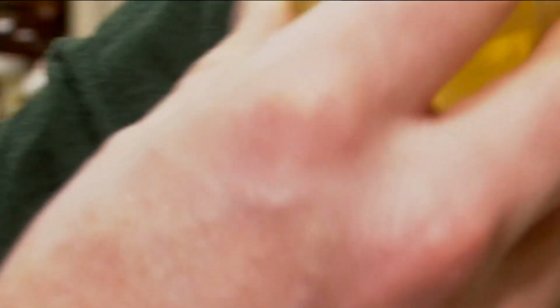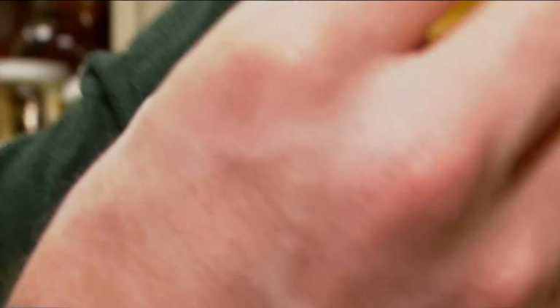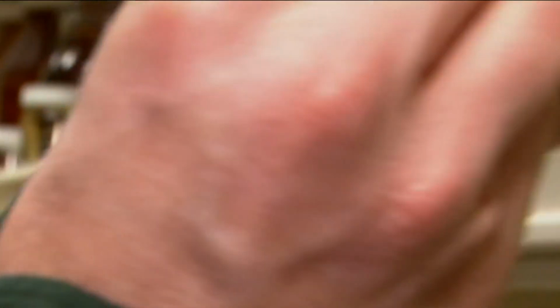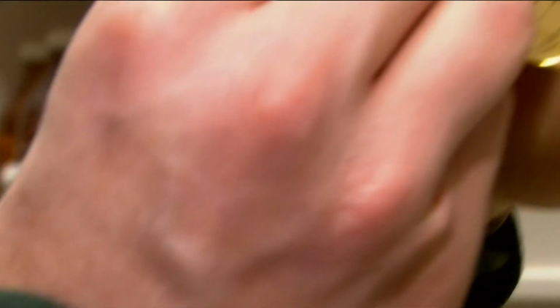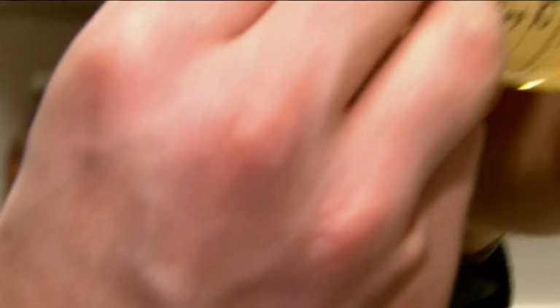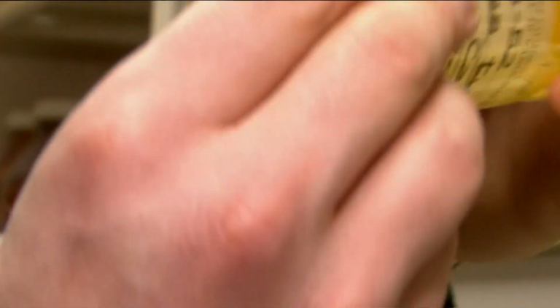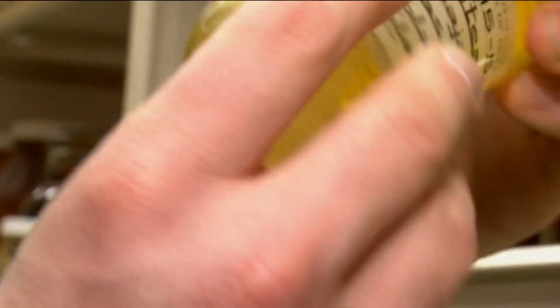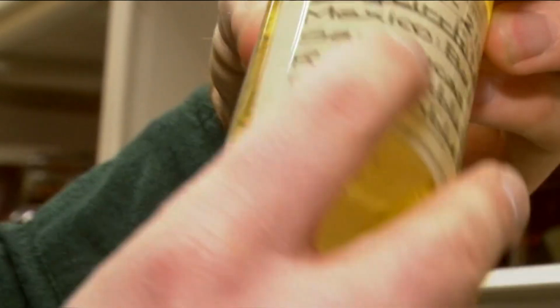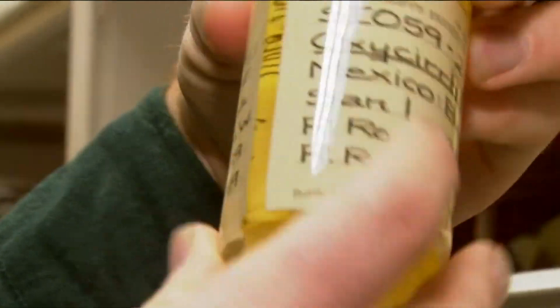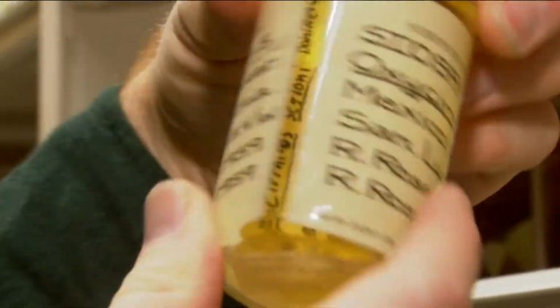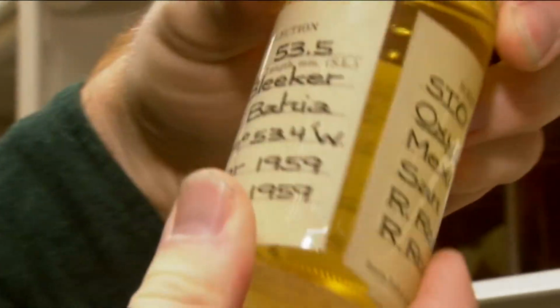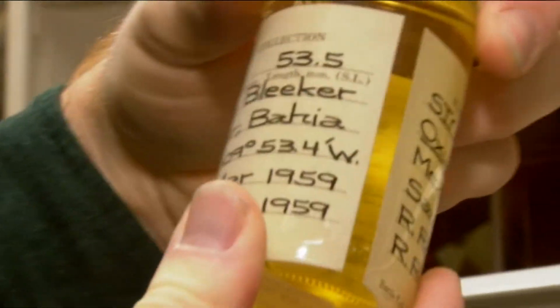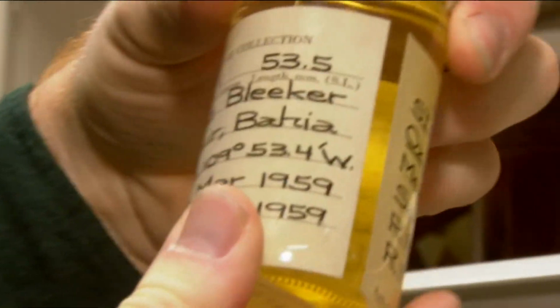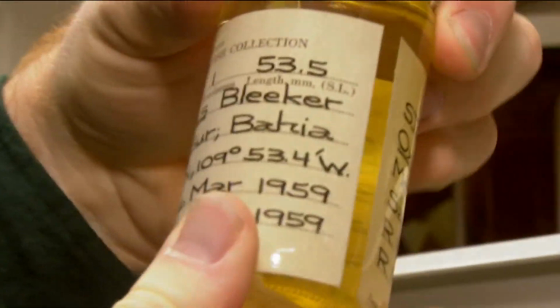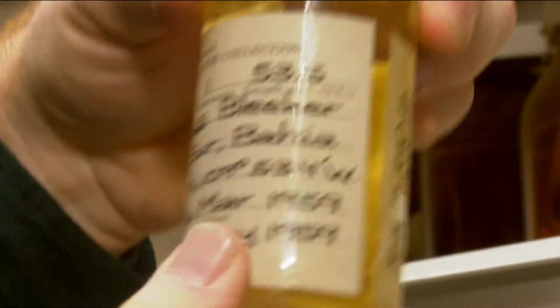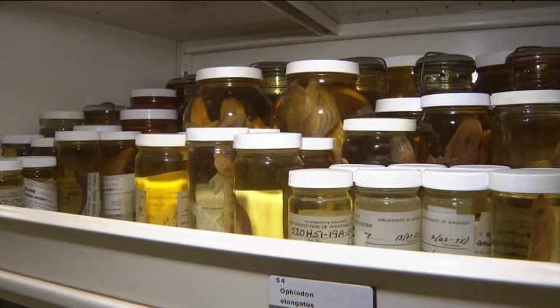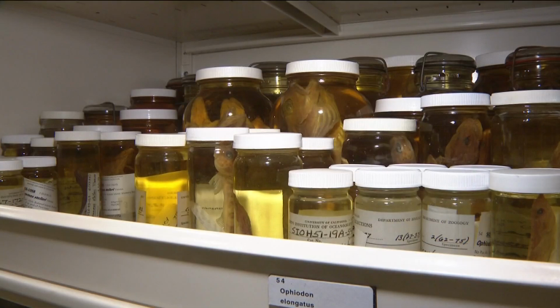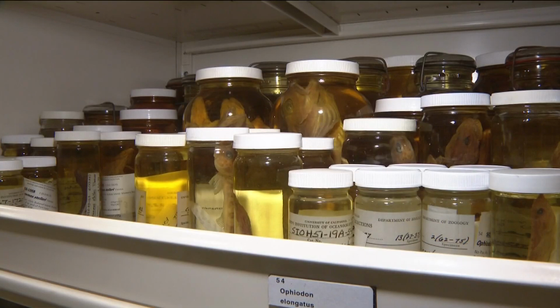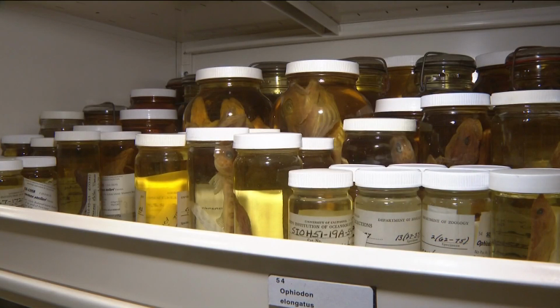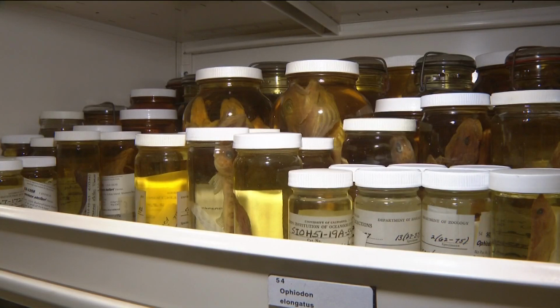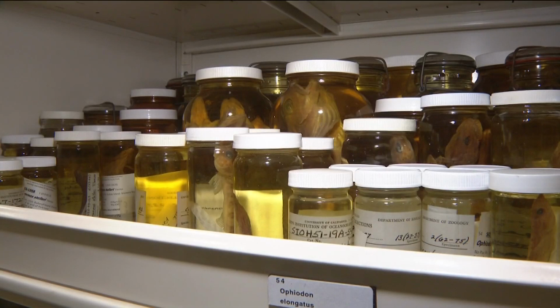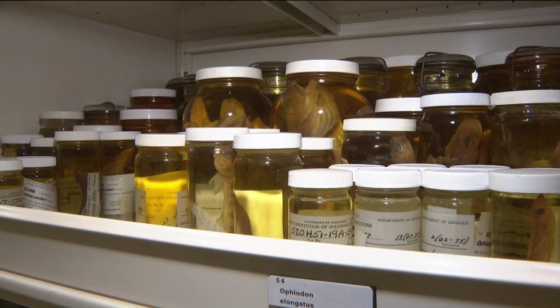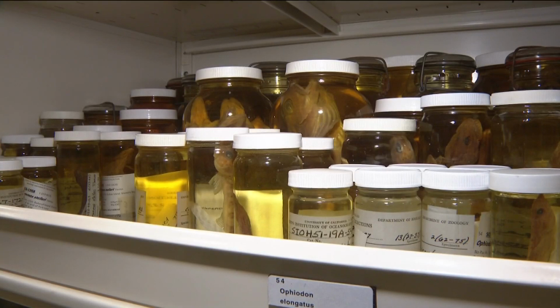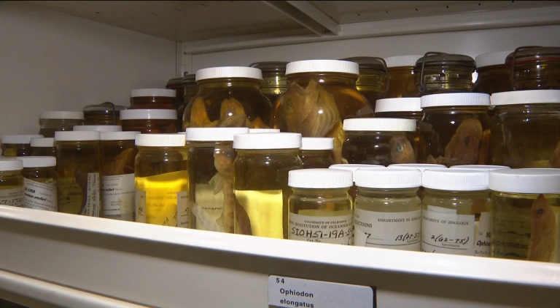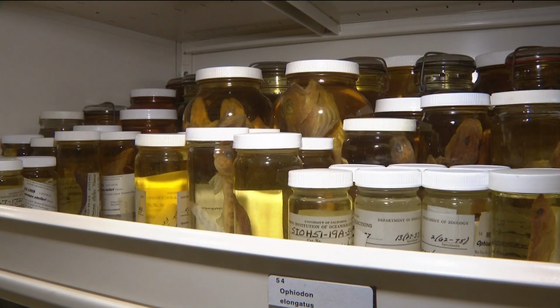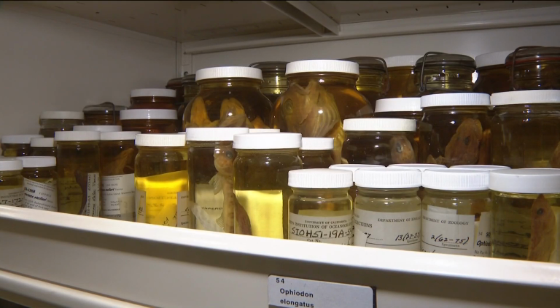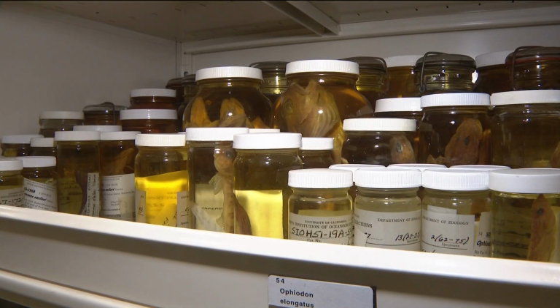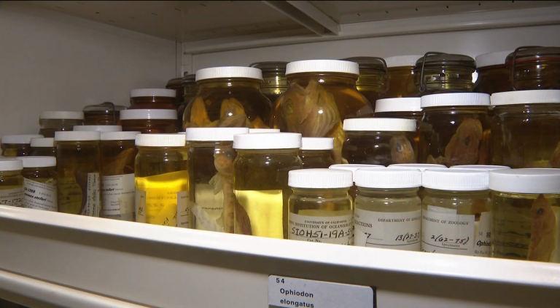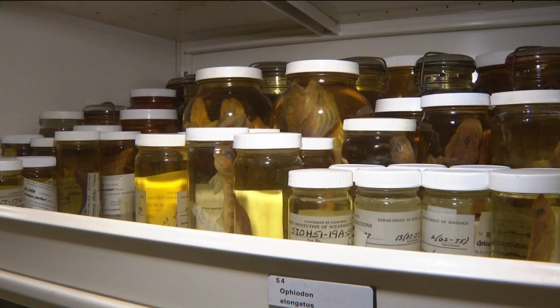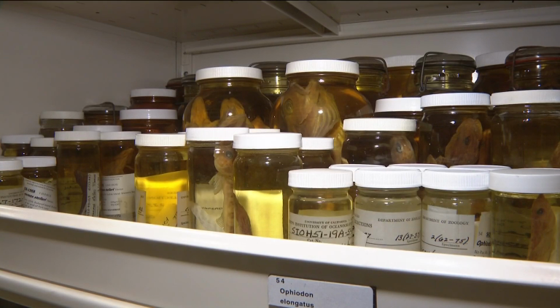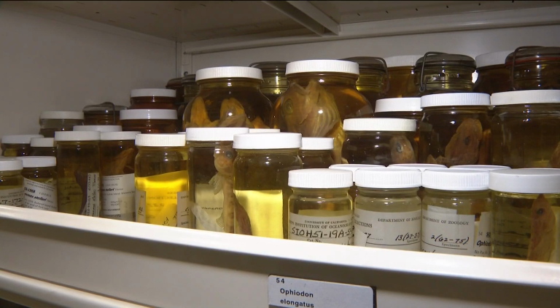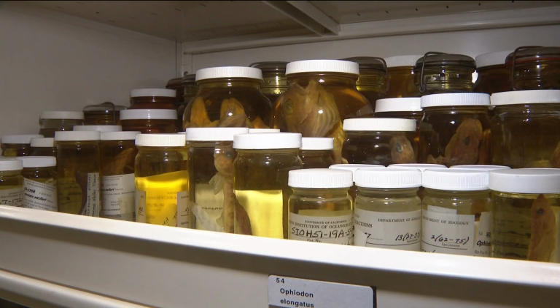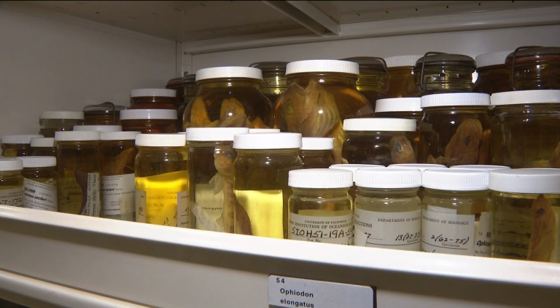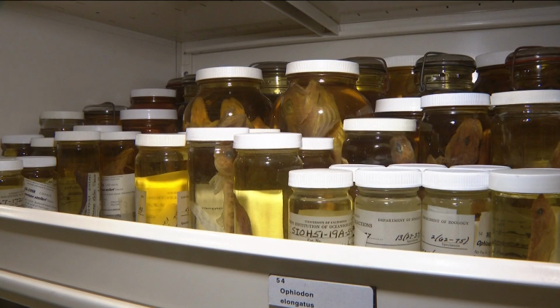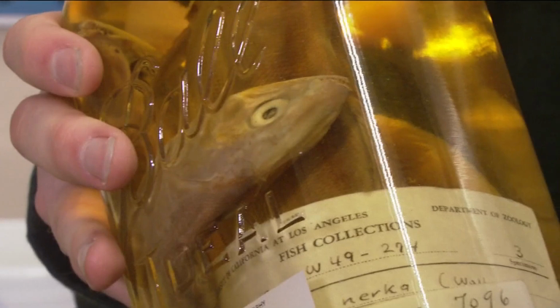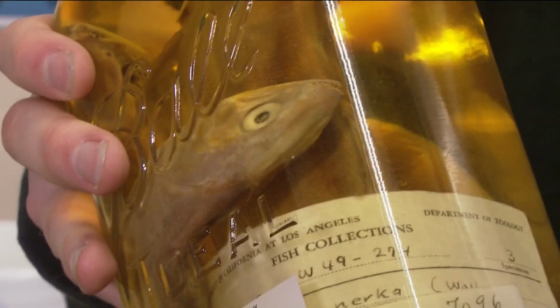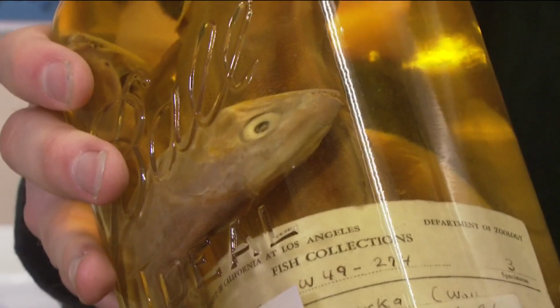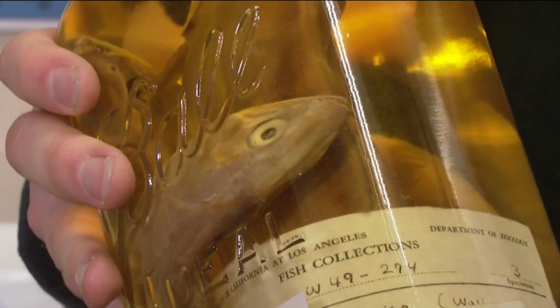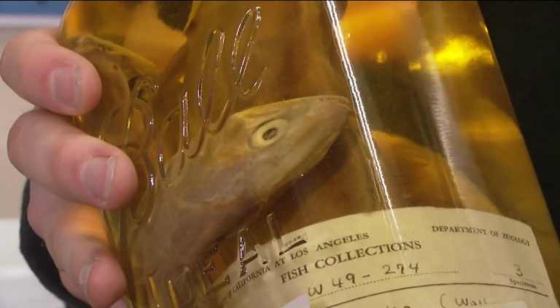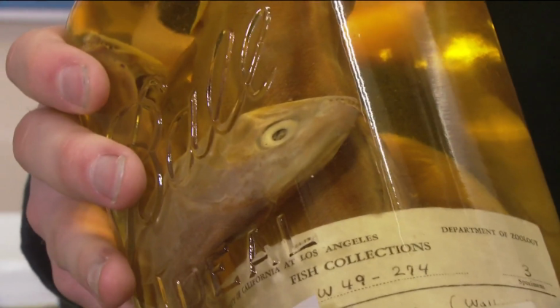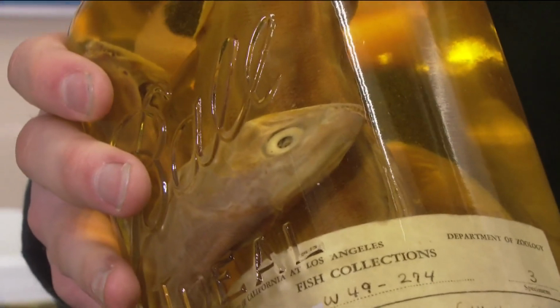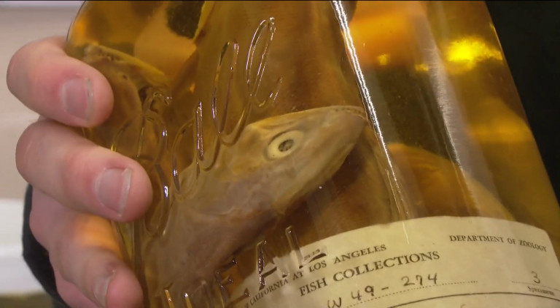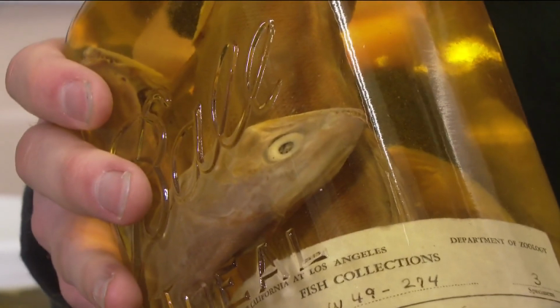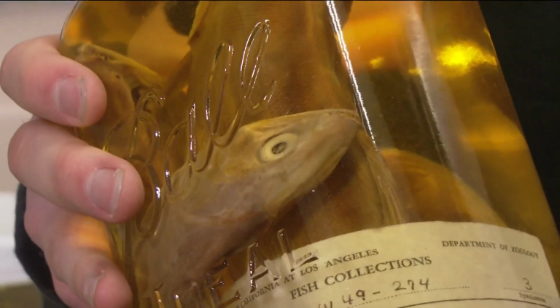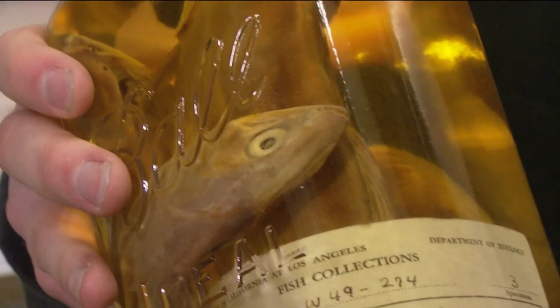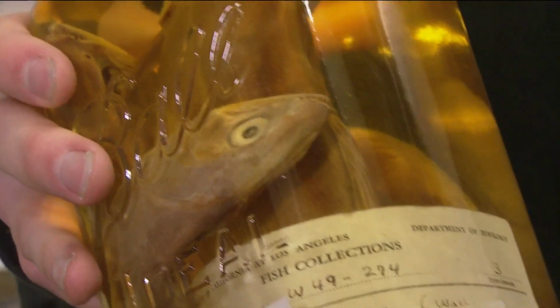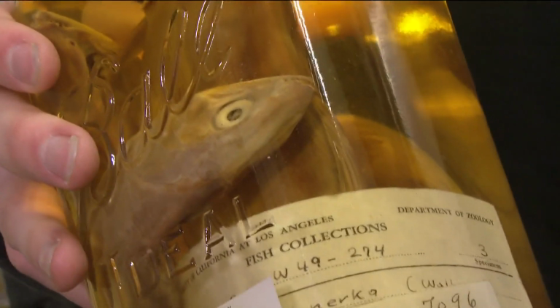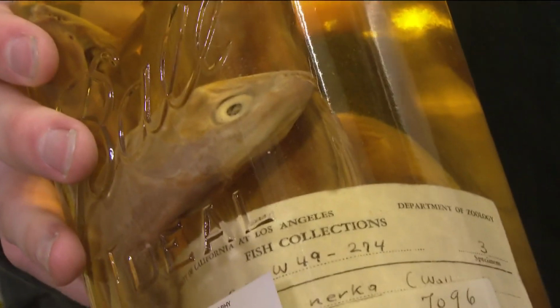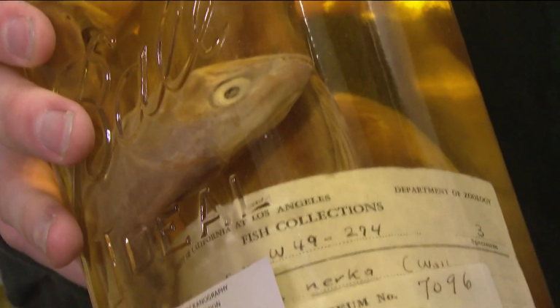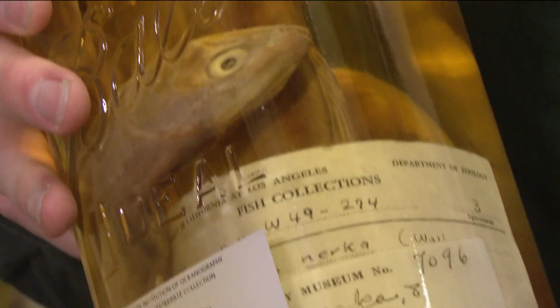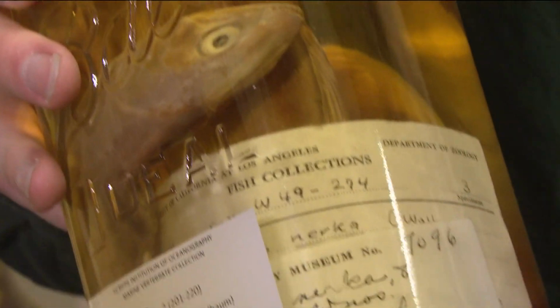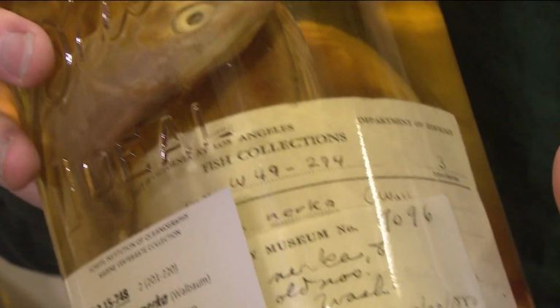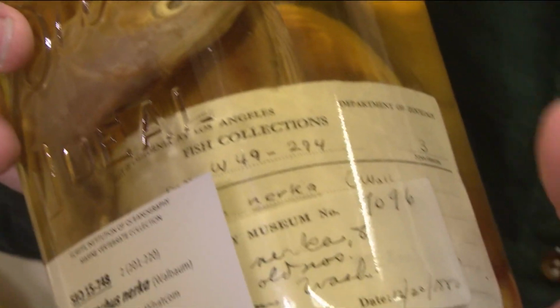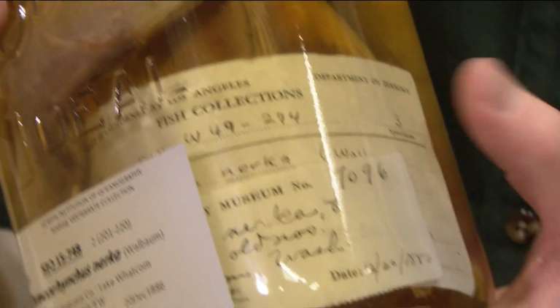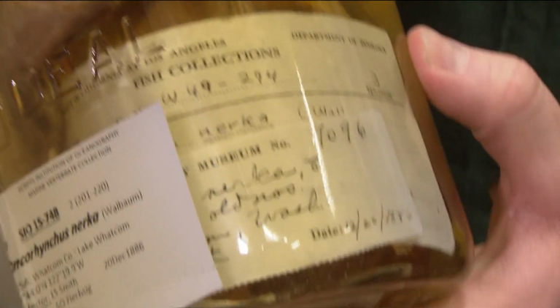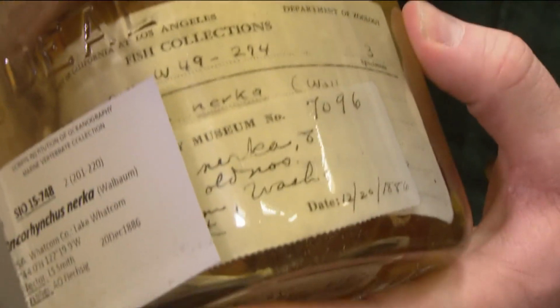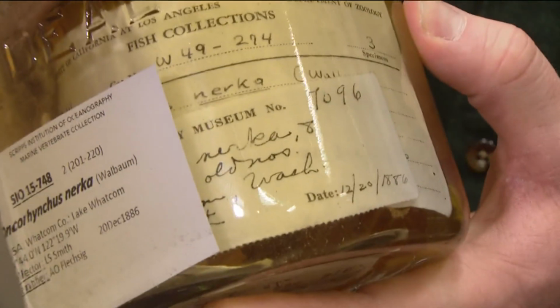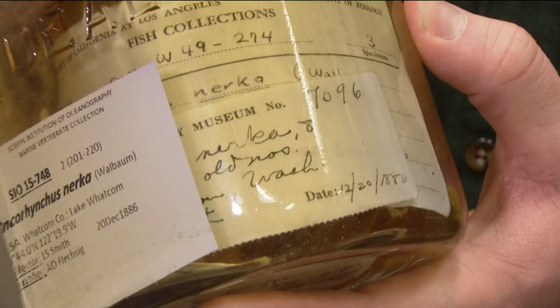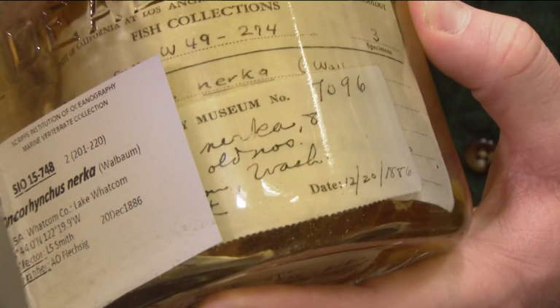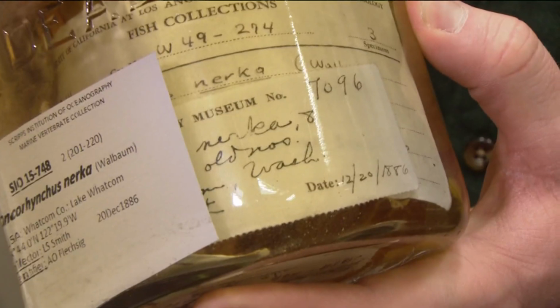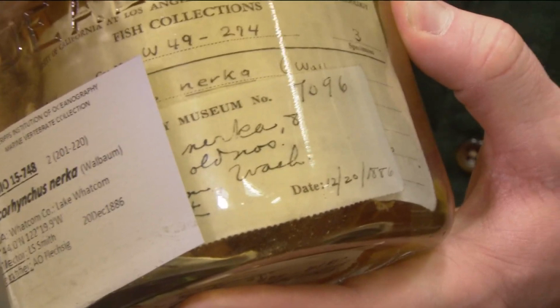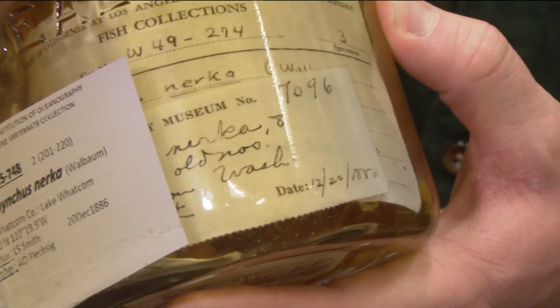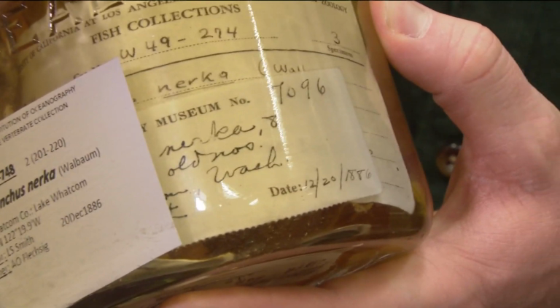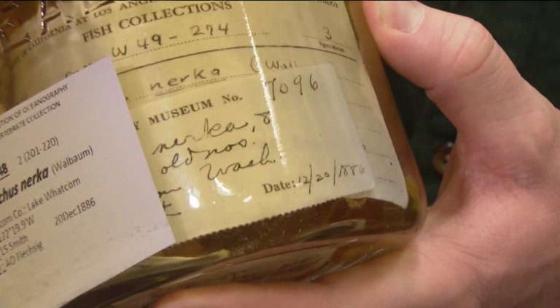Just like any good library, Scripps archives go back in time. This is one of their oldest lots — three salmon that were collected in 1886.